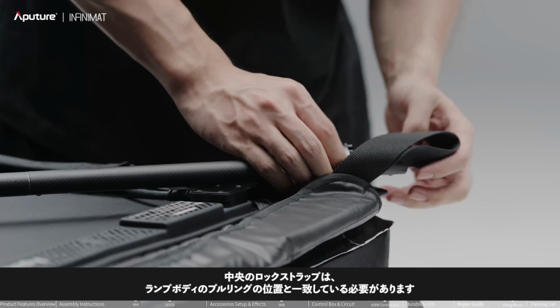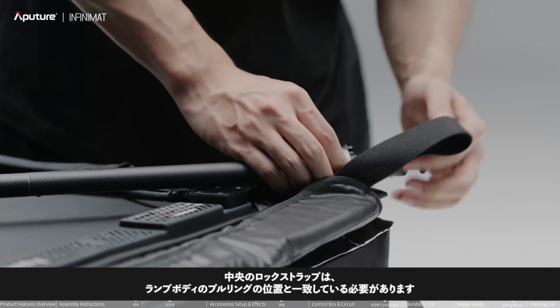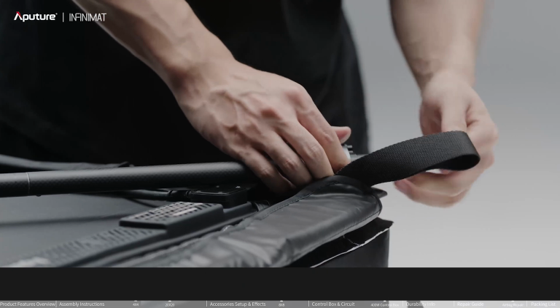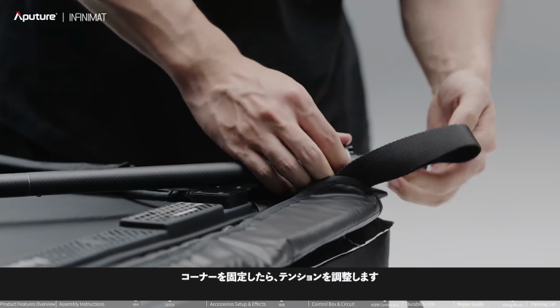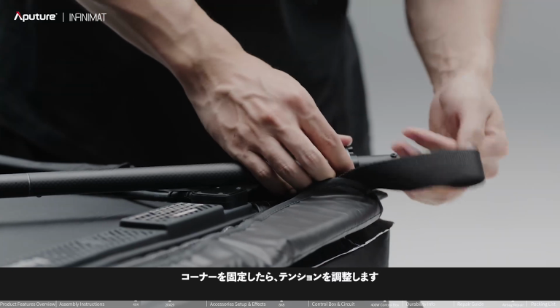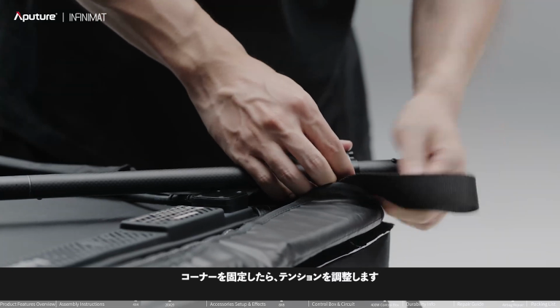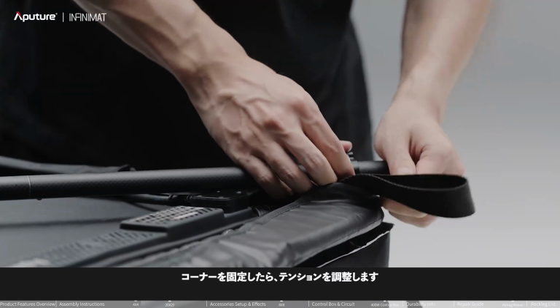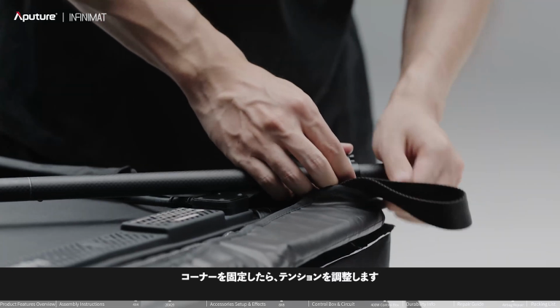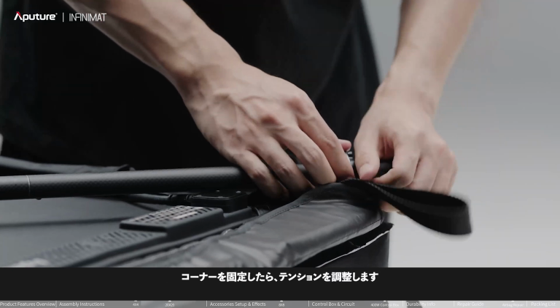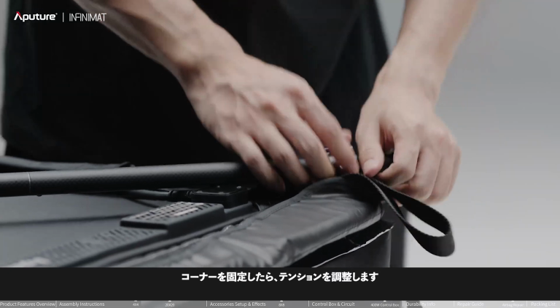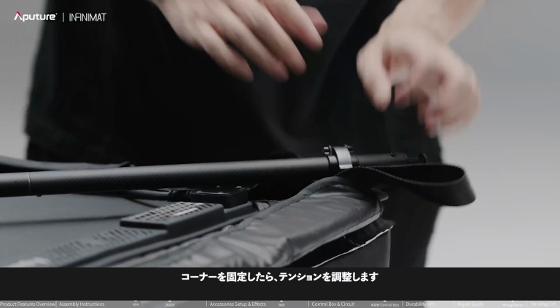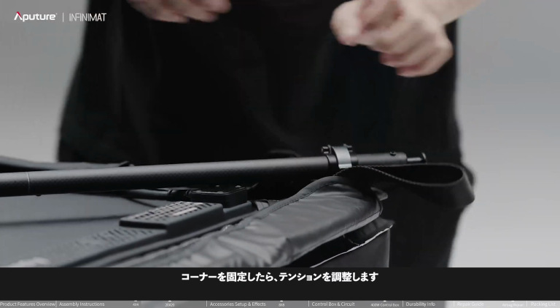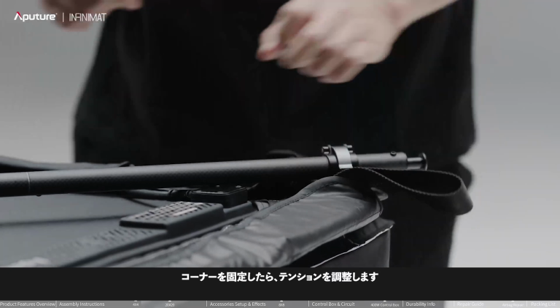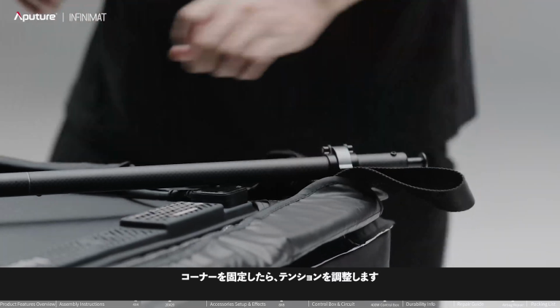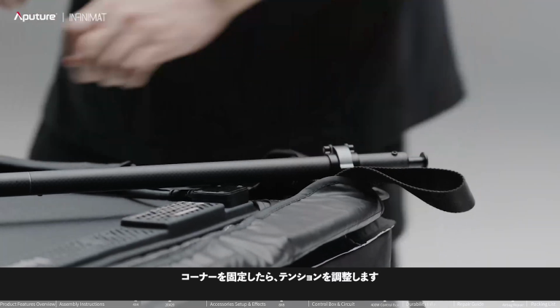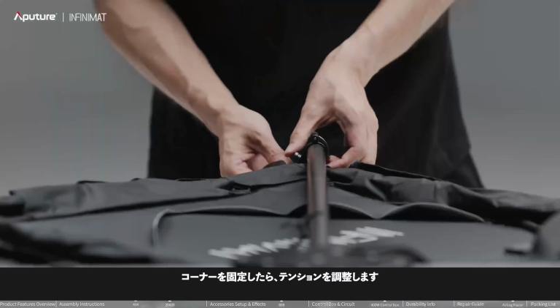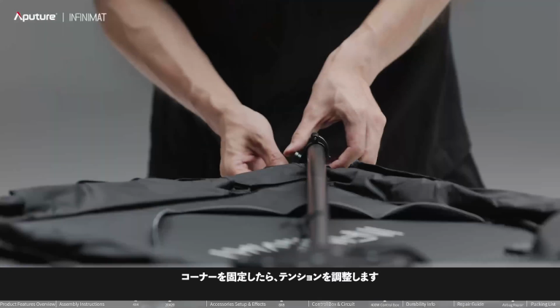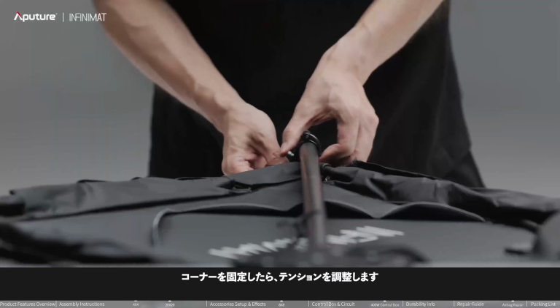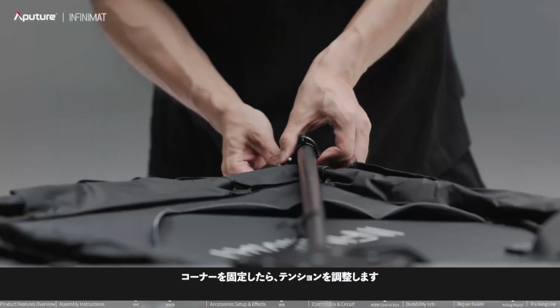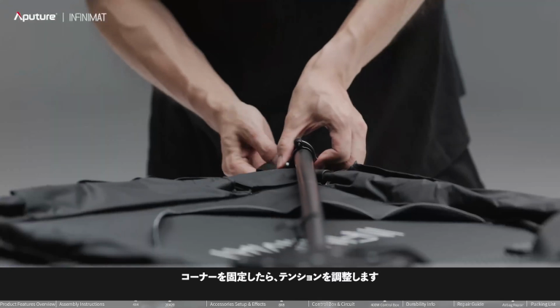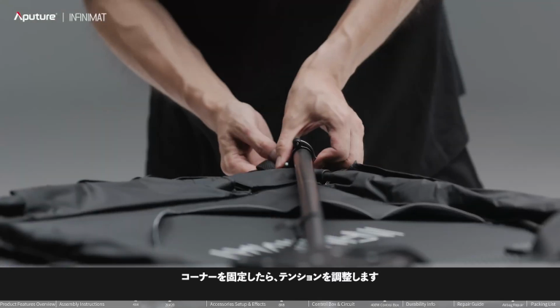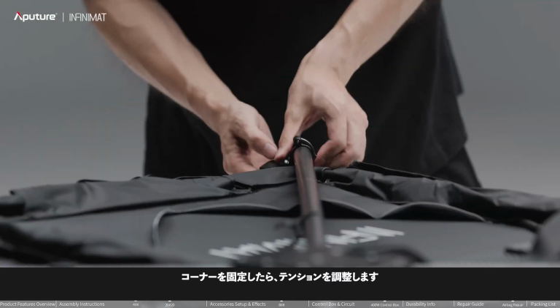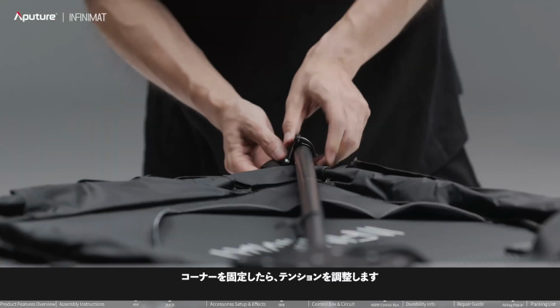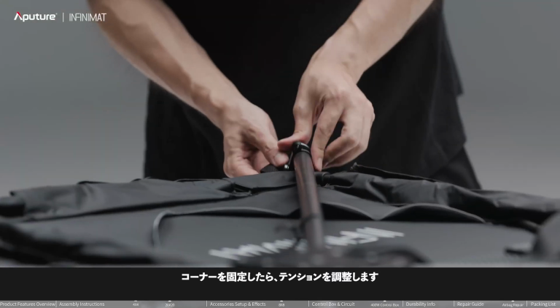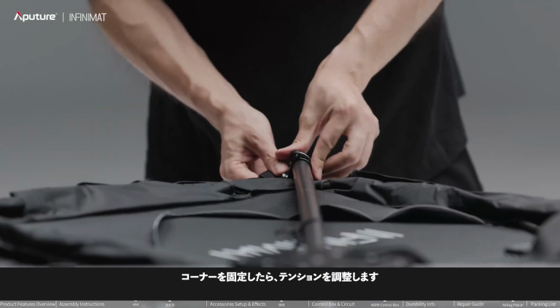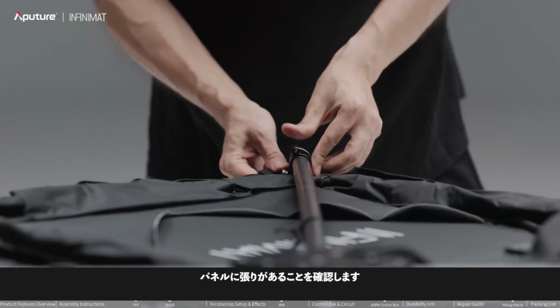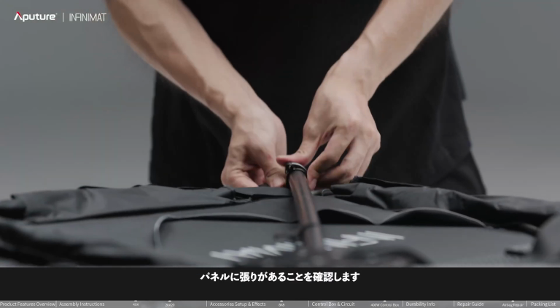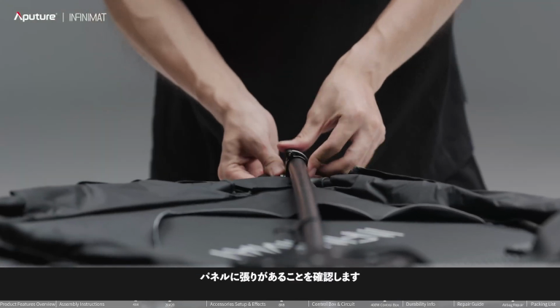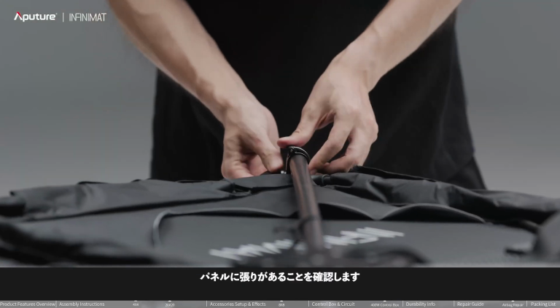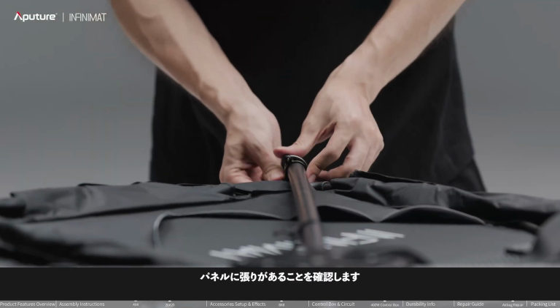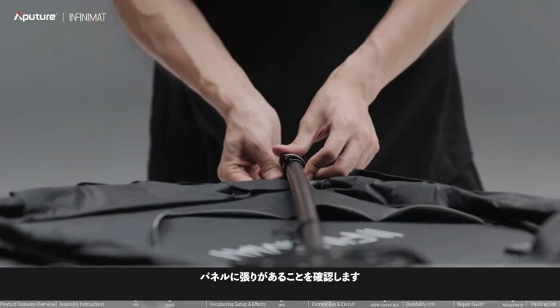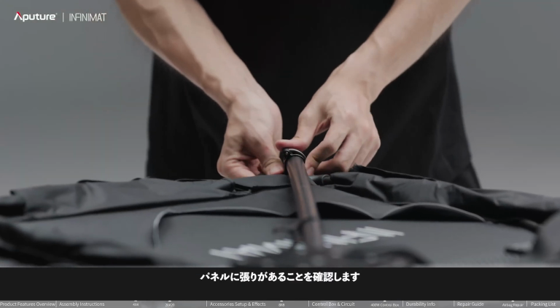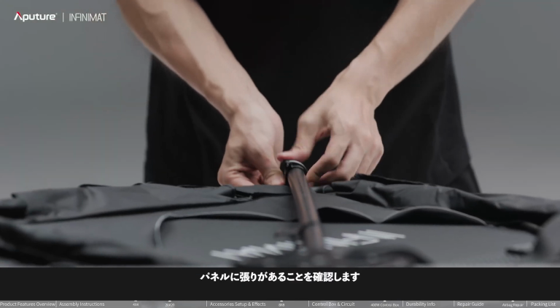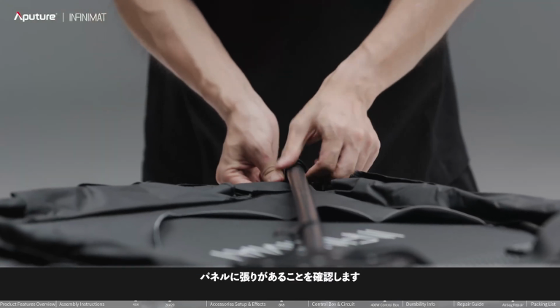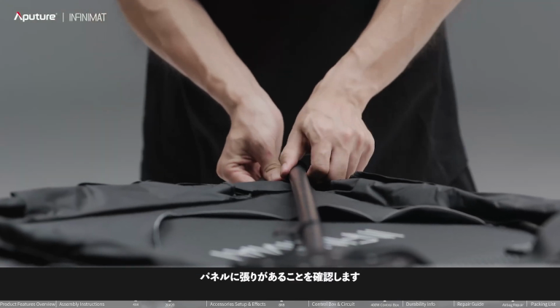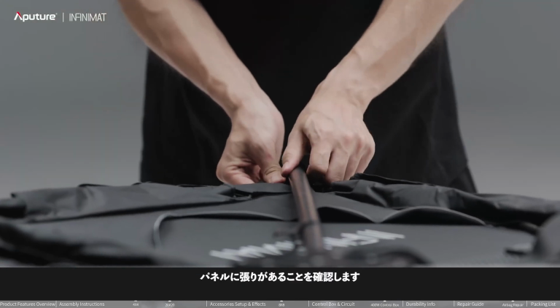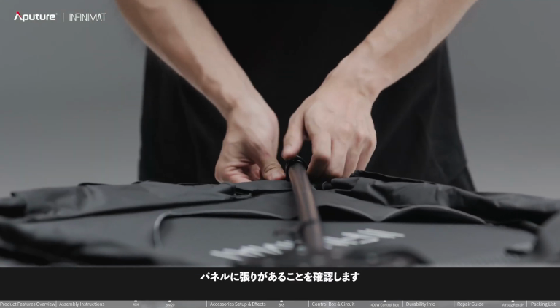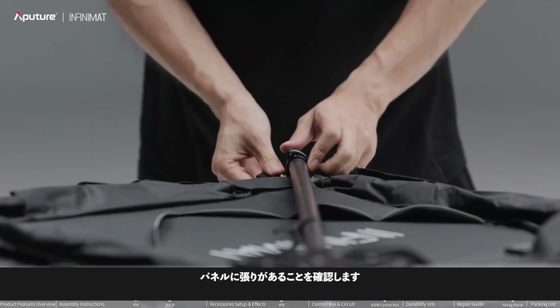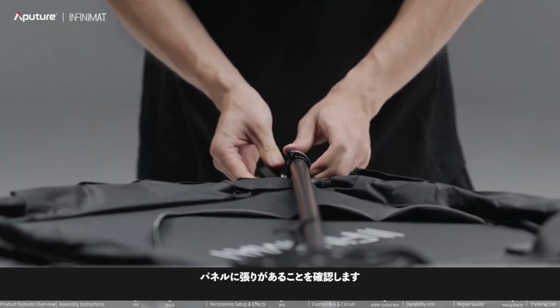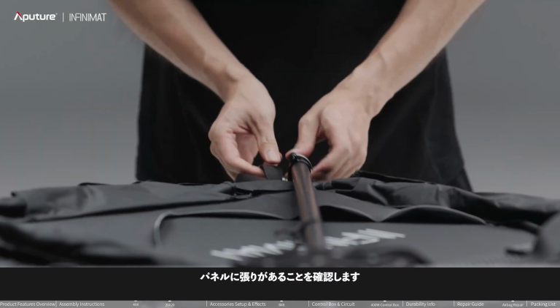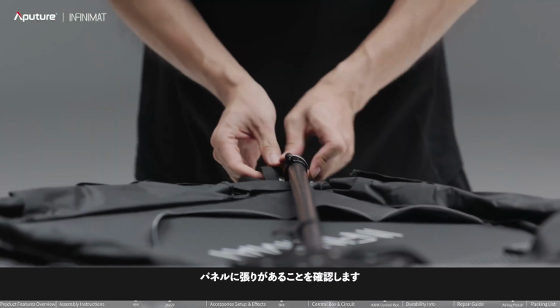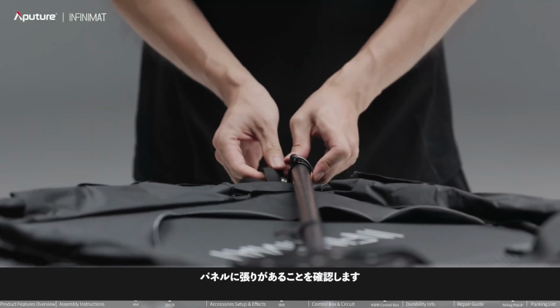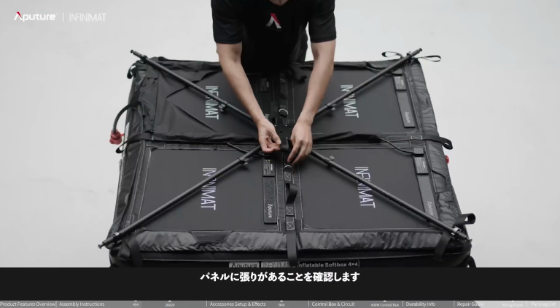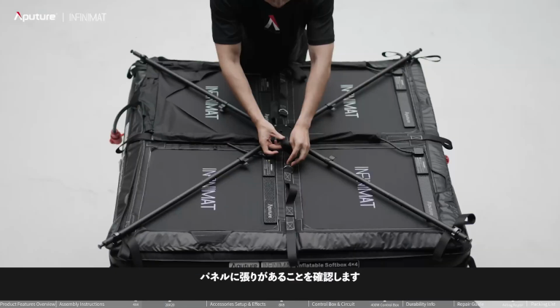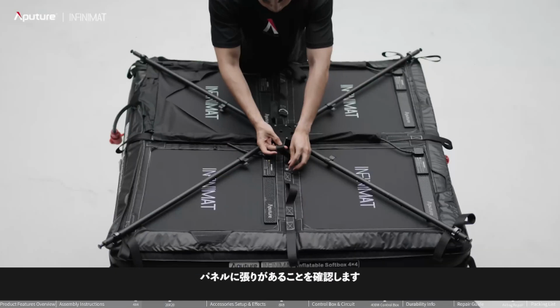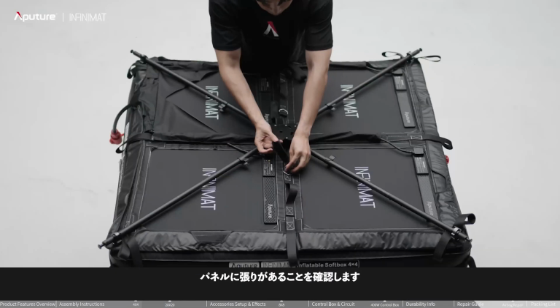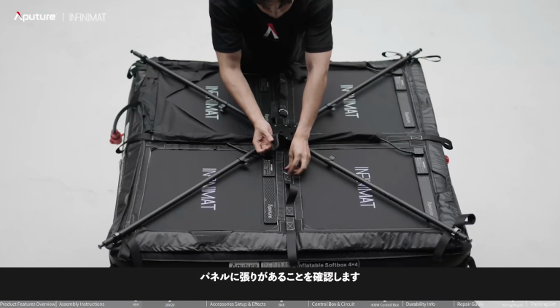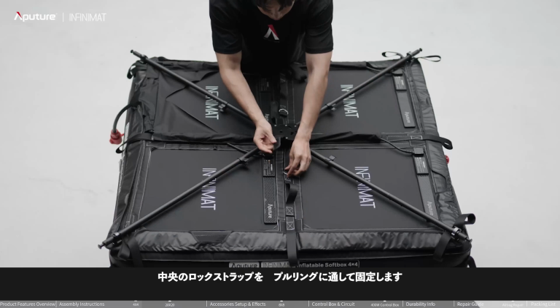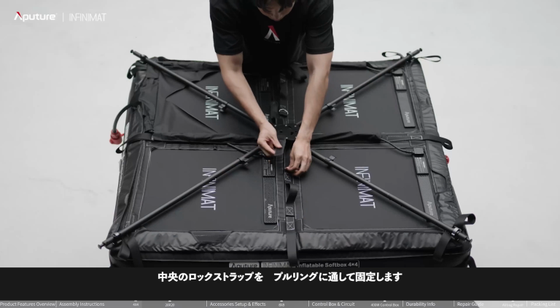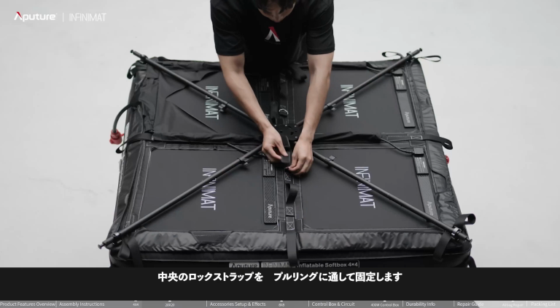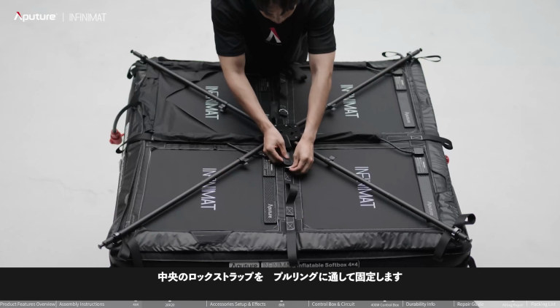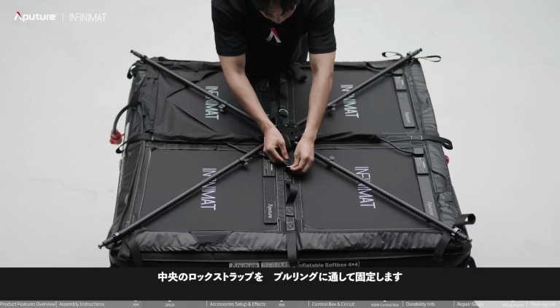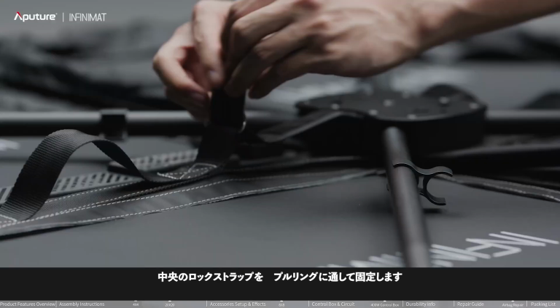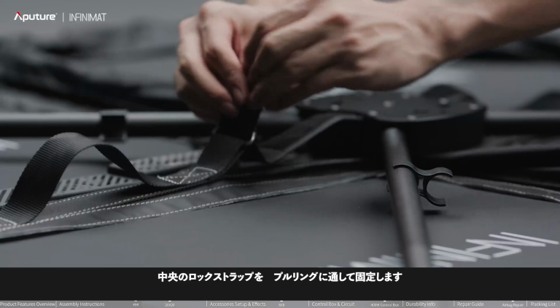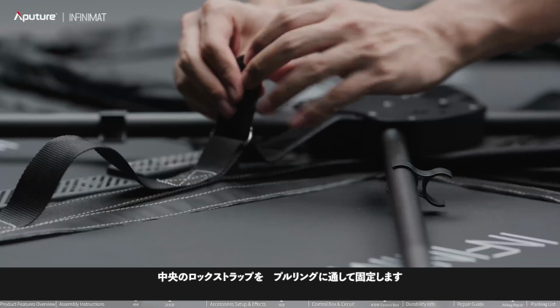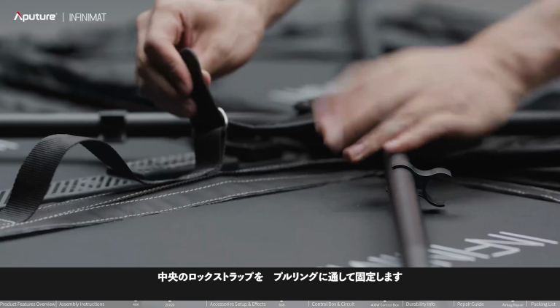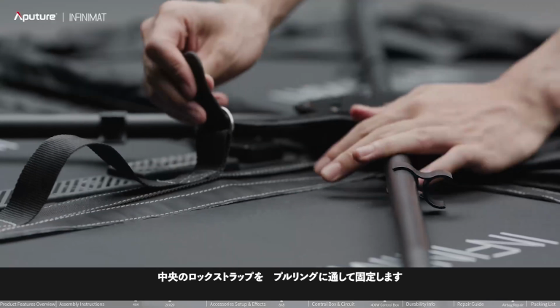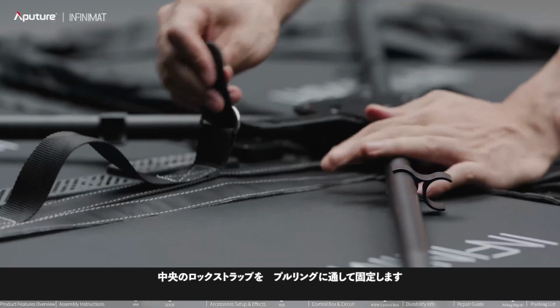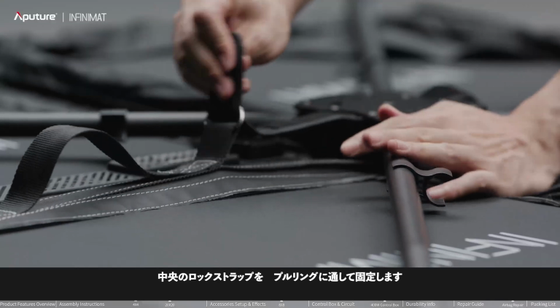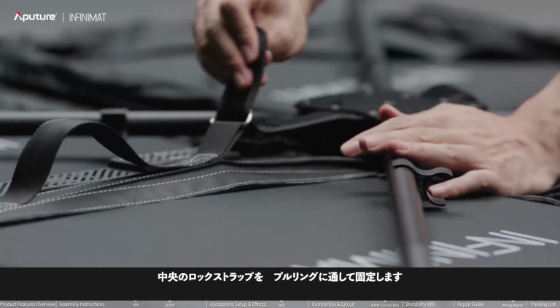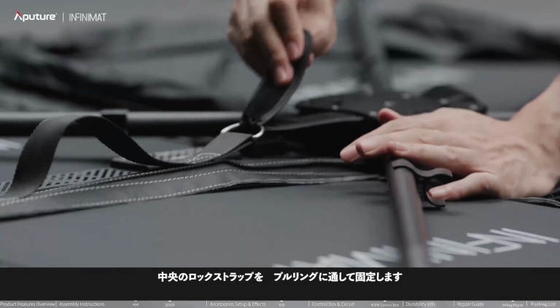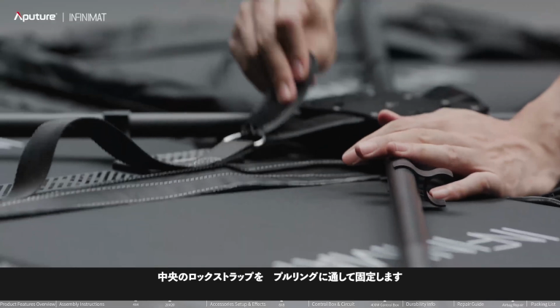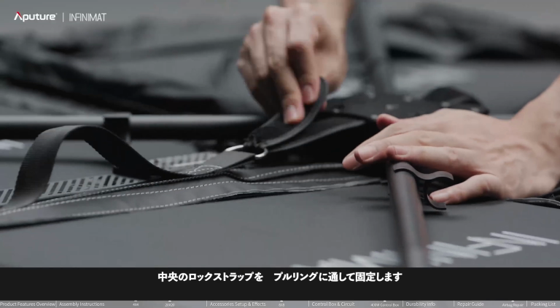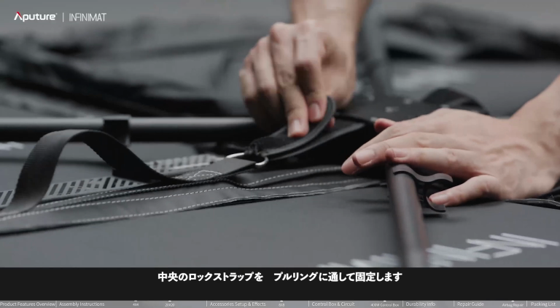After securing the corners, adjust the tension to ensure the panel is taut. Pass the central locking strap through the pull ring to secure.